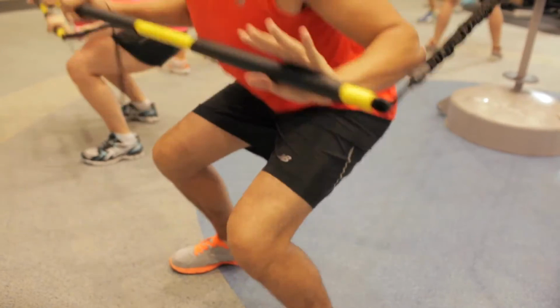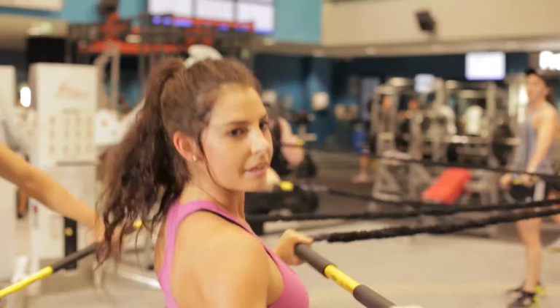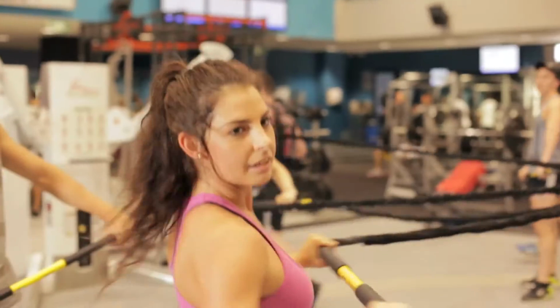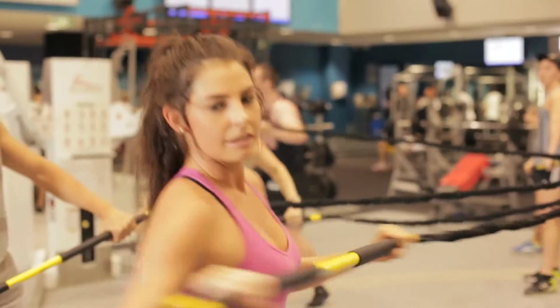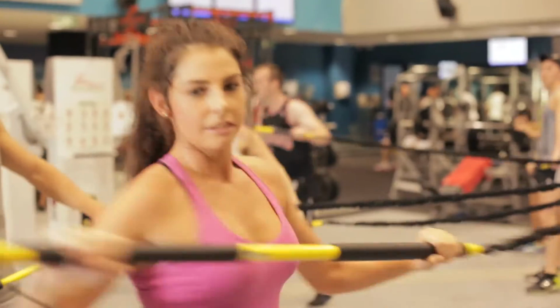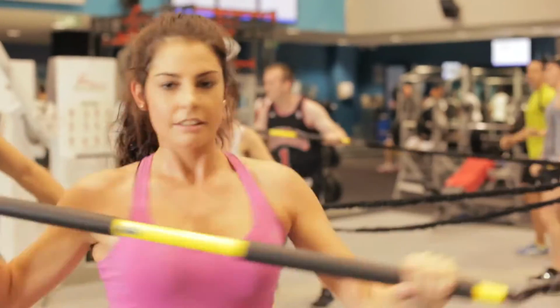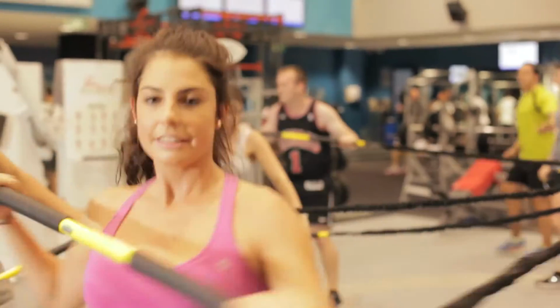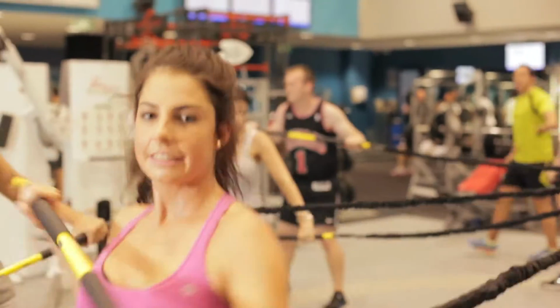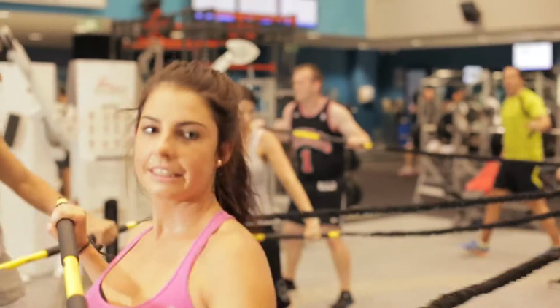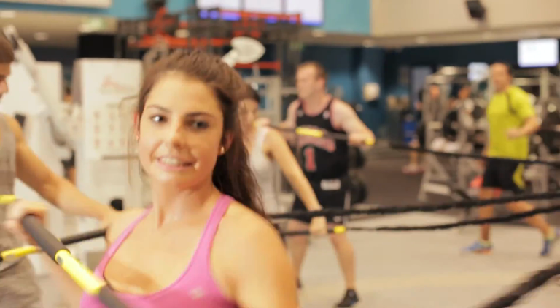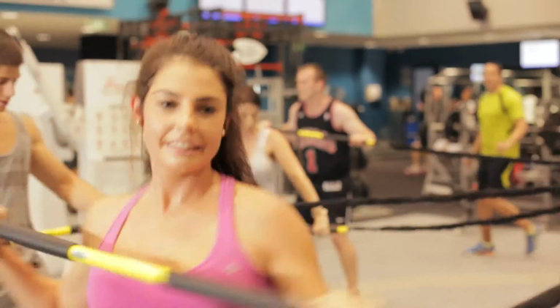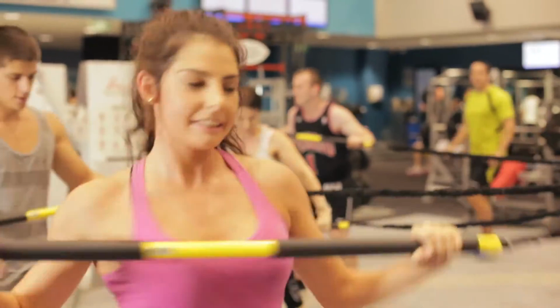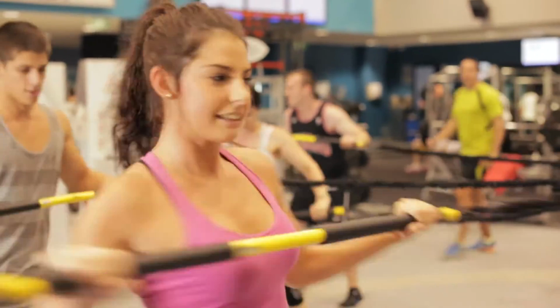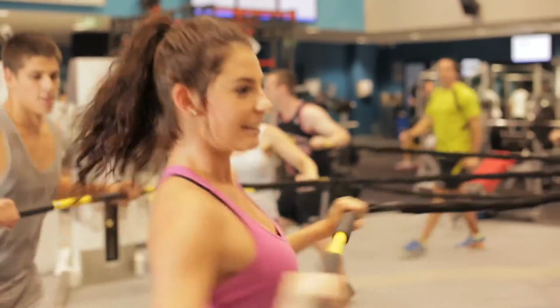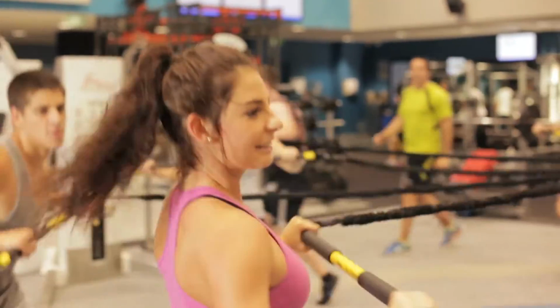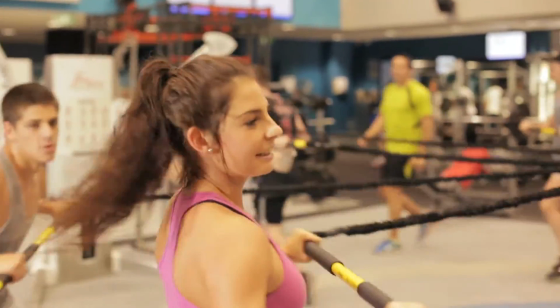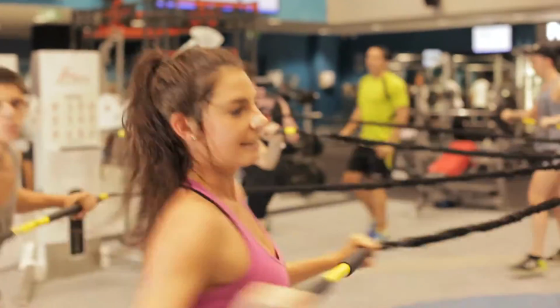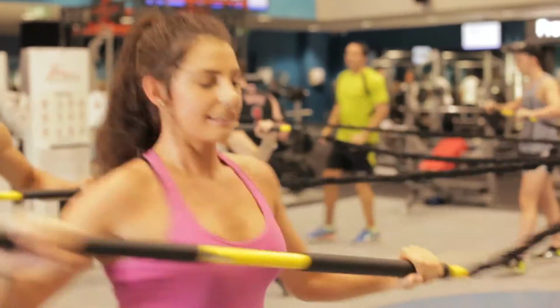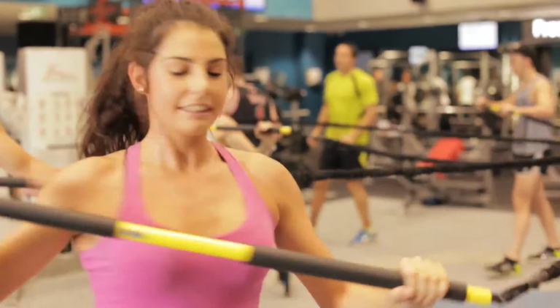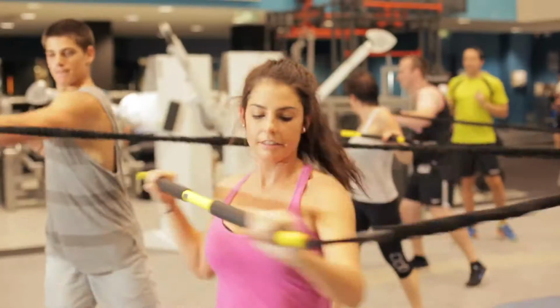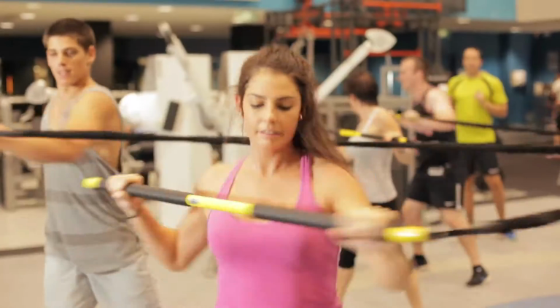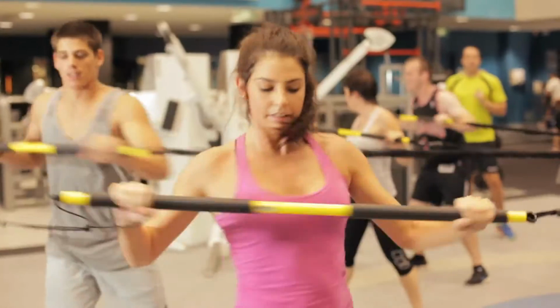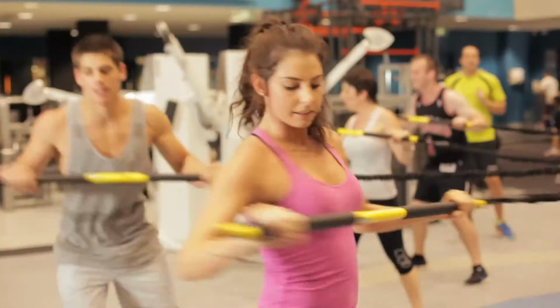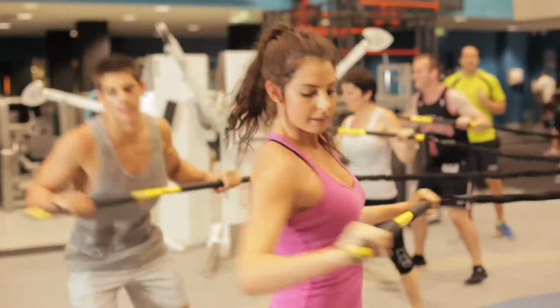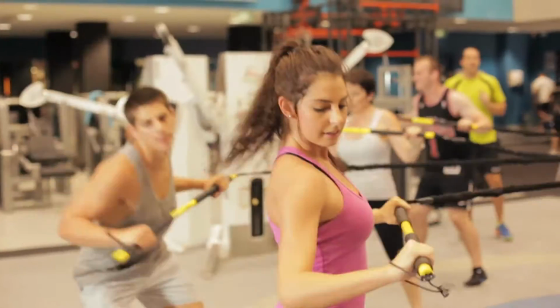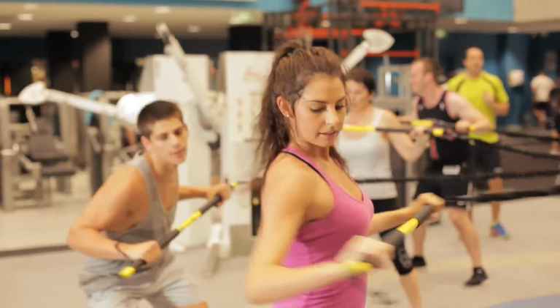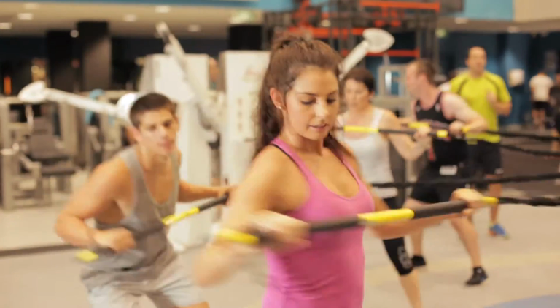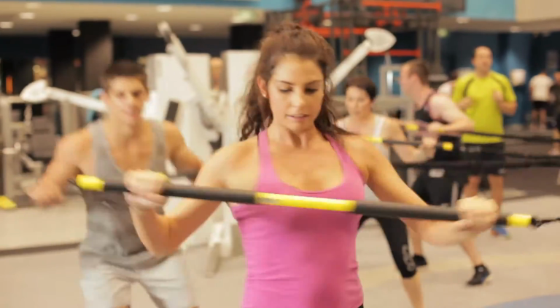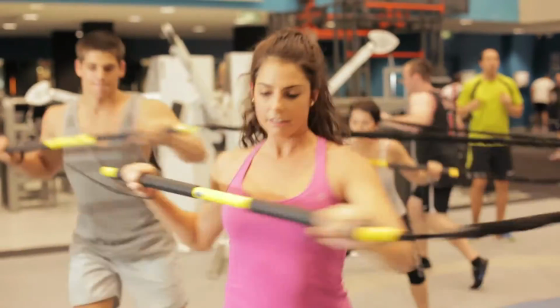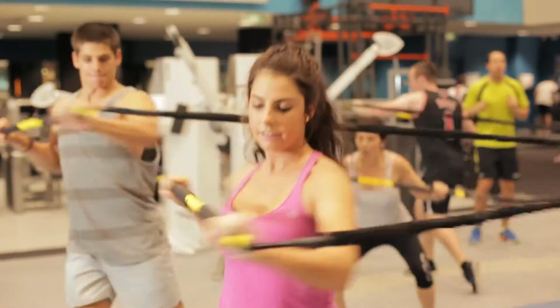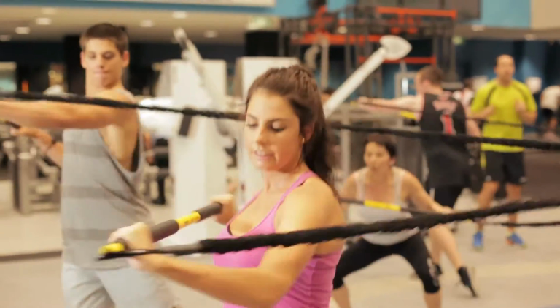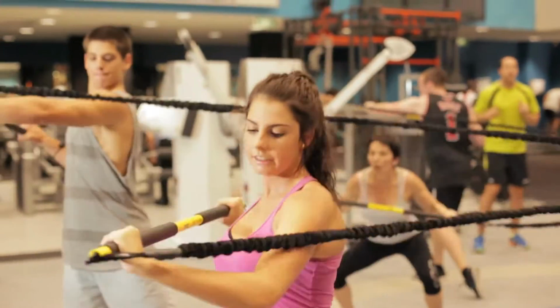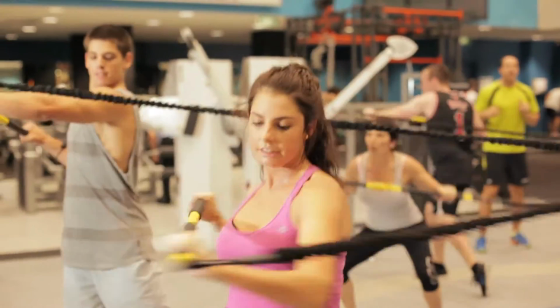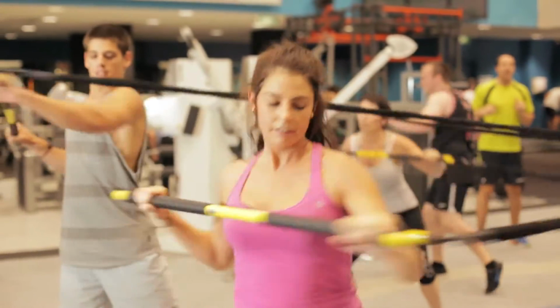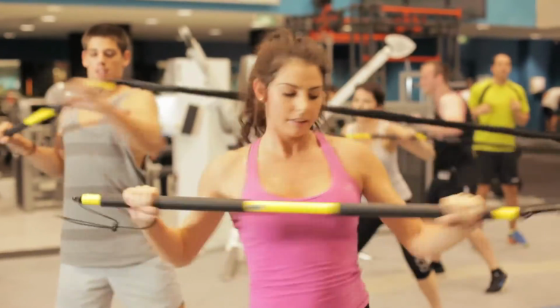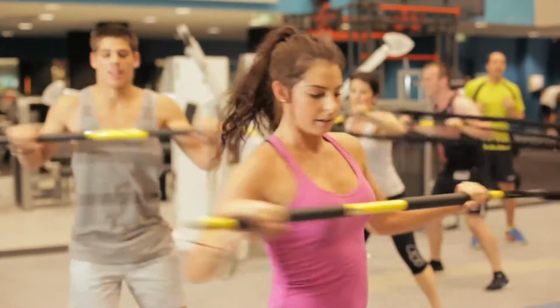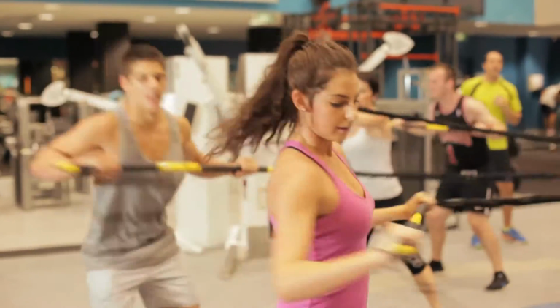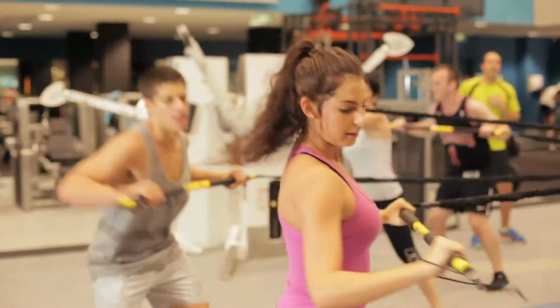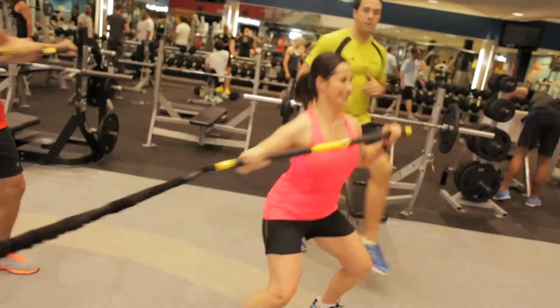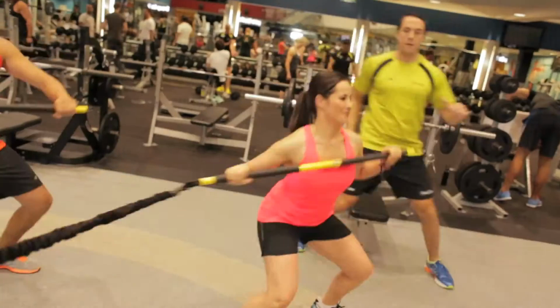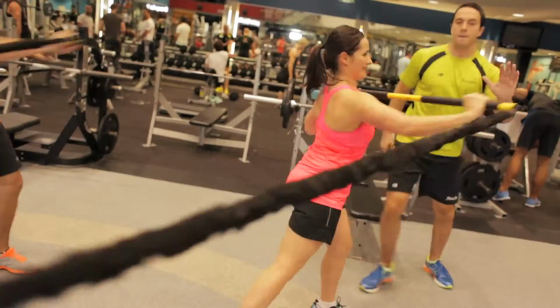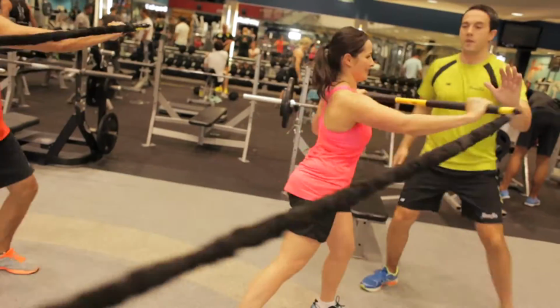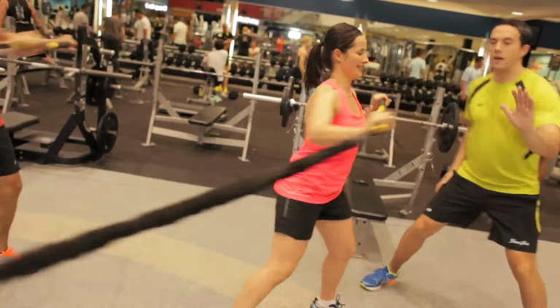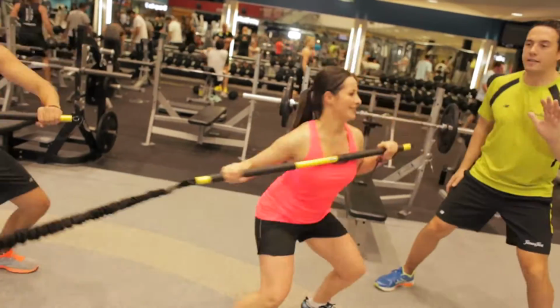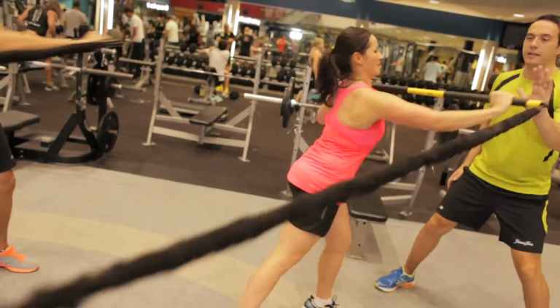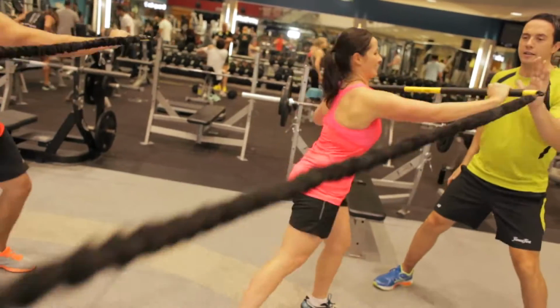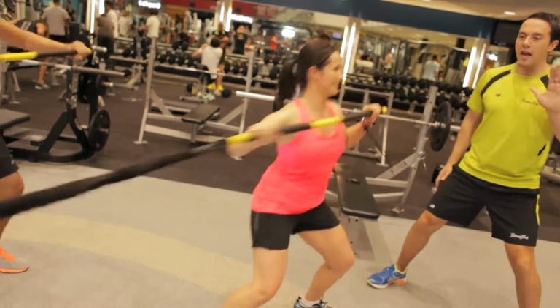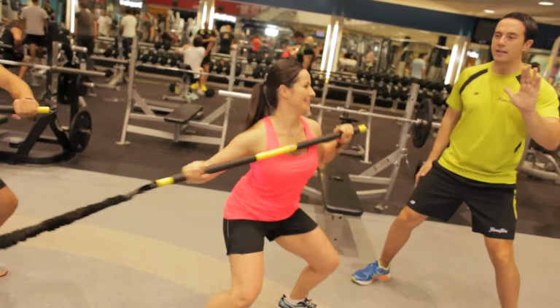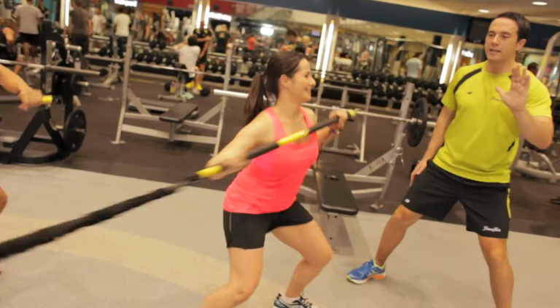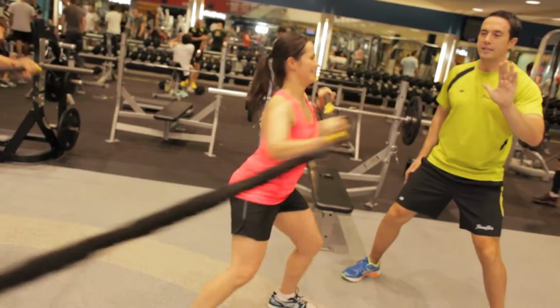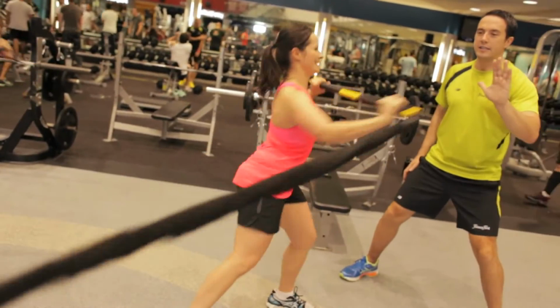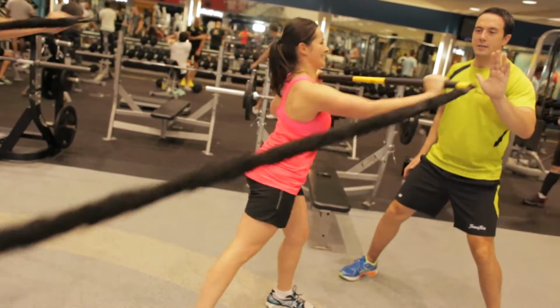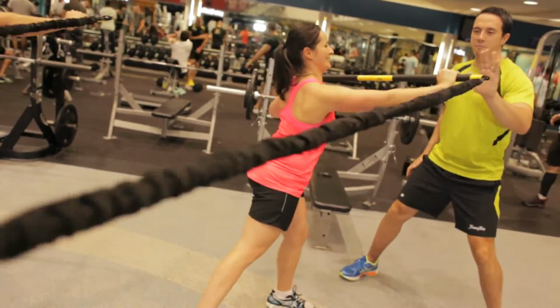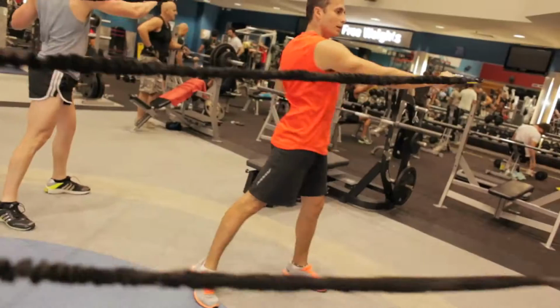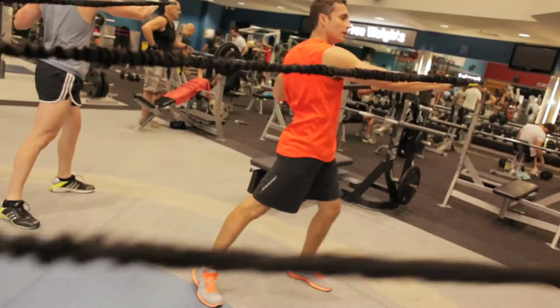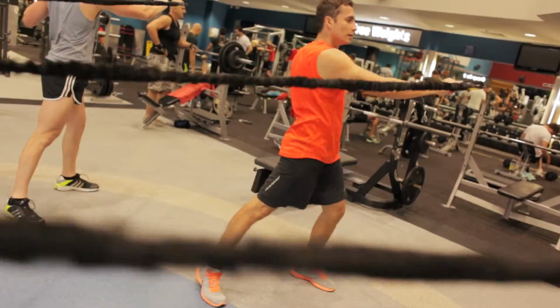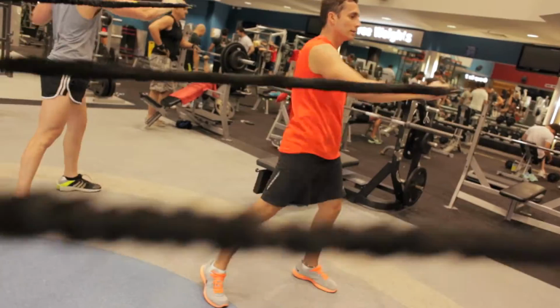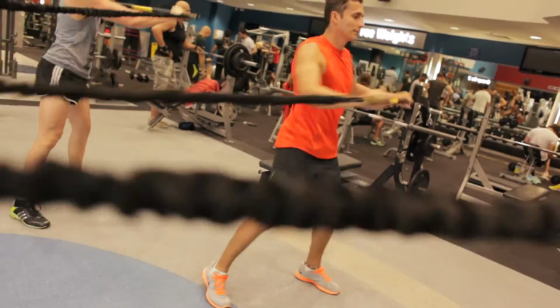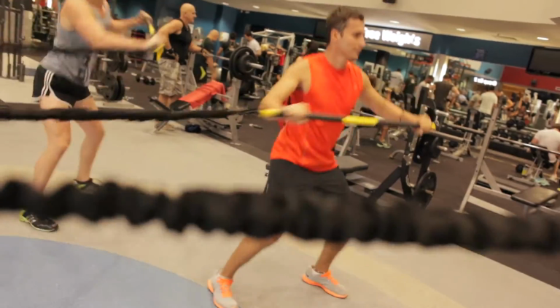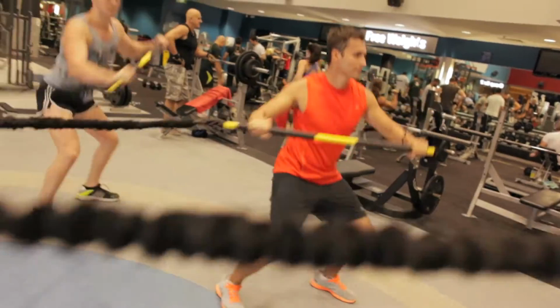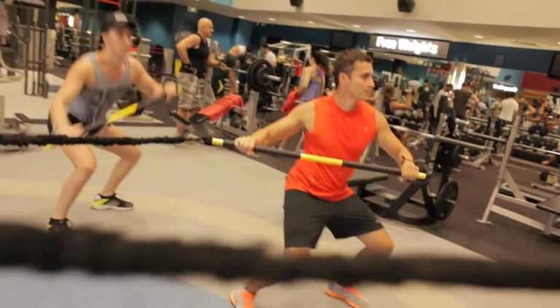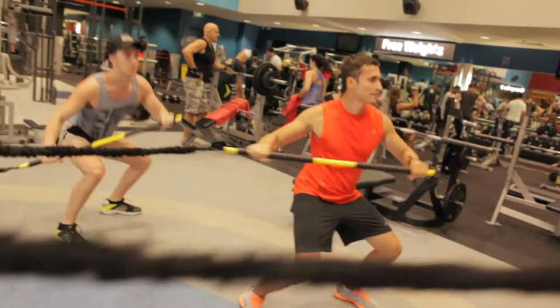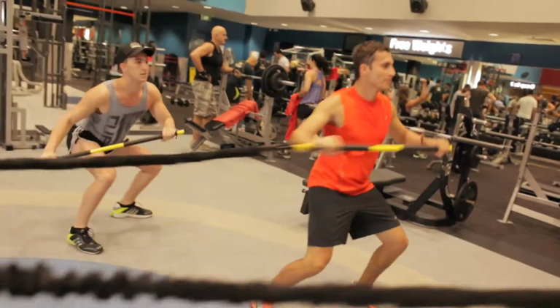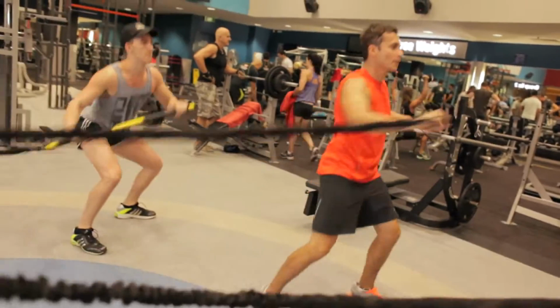Training on your own is tough, whereas here you feel like you're part of a group experience, which is great.